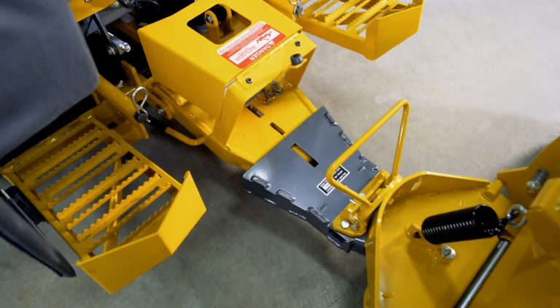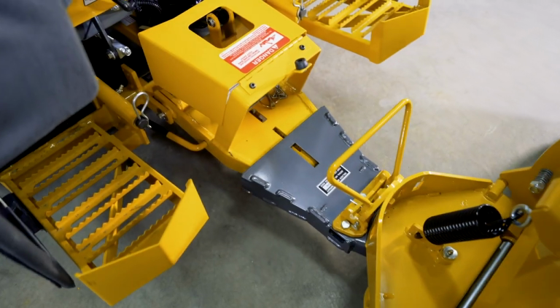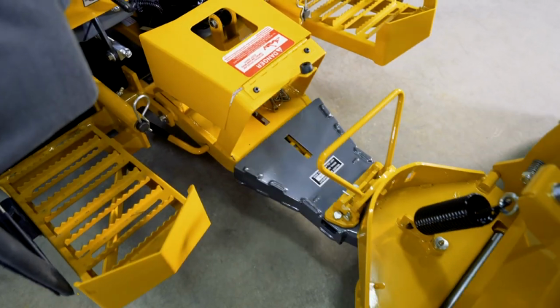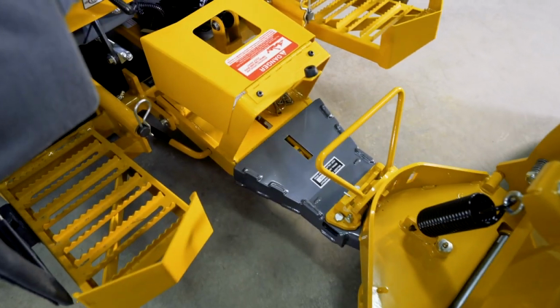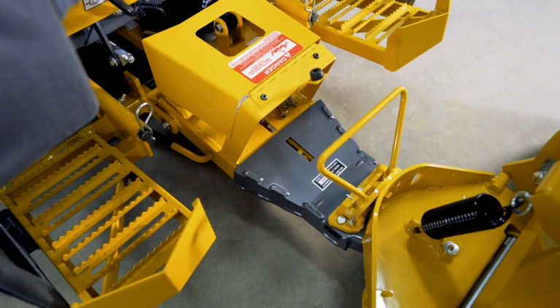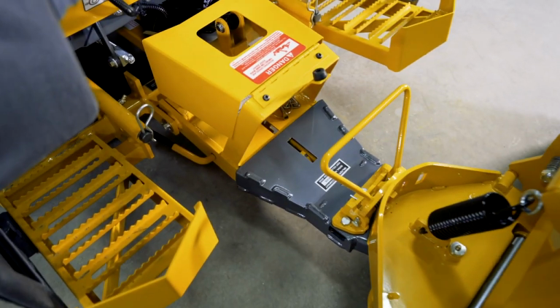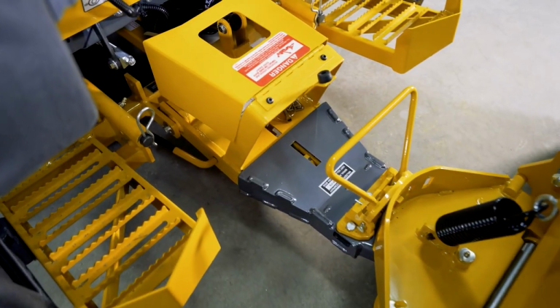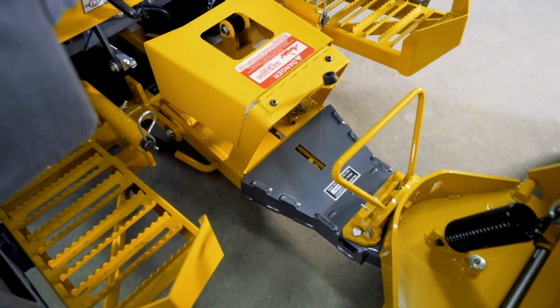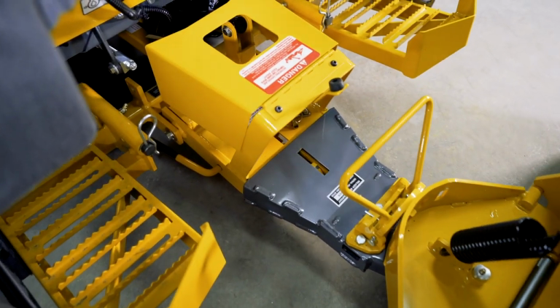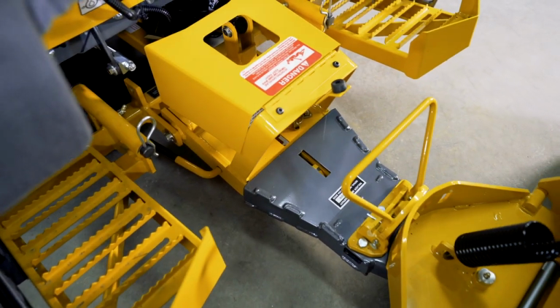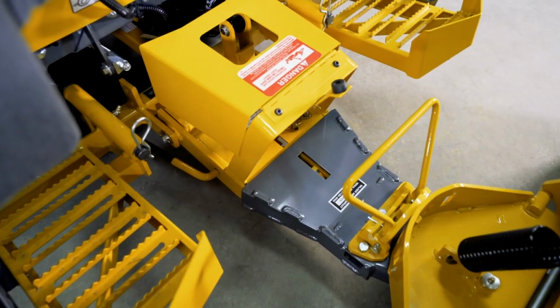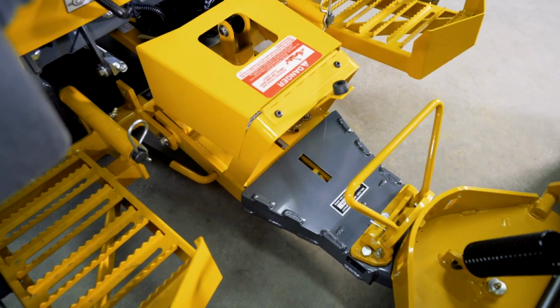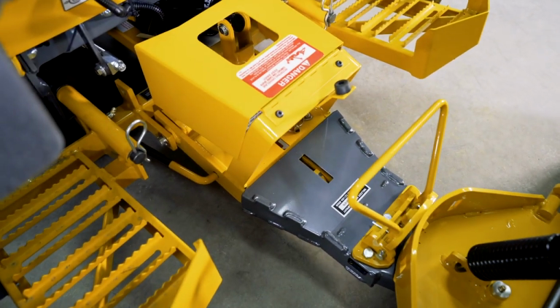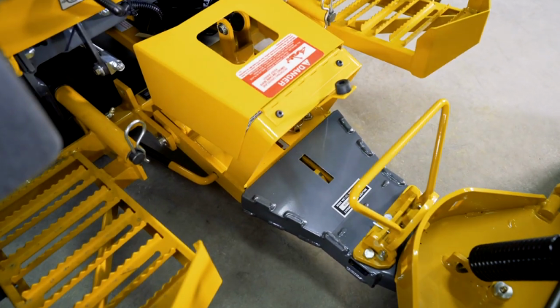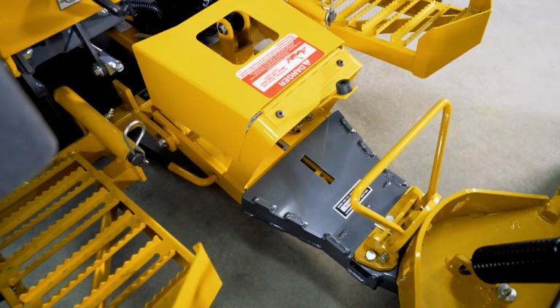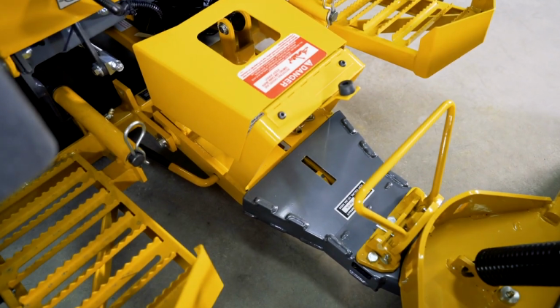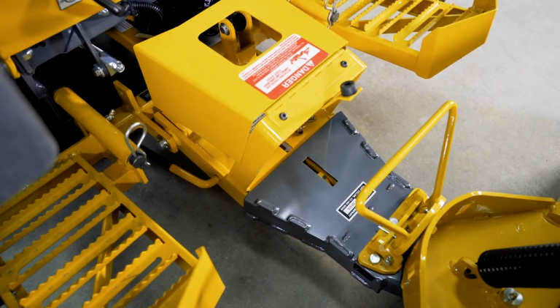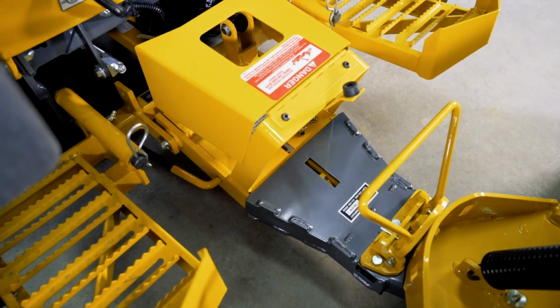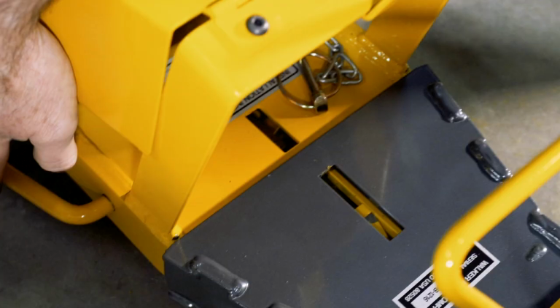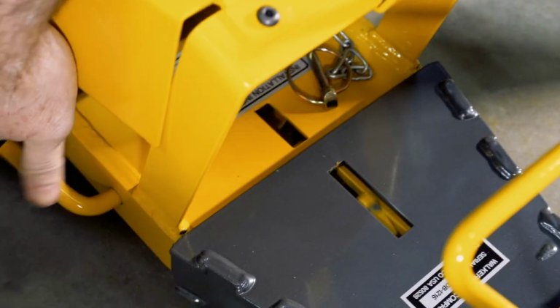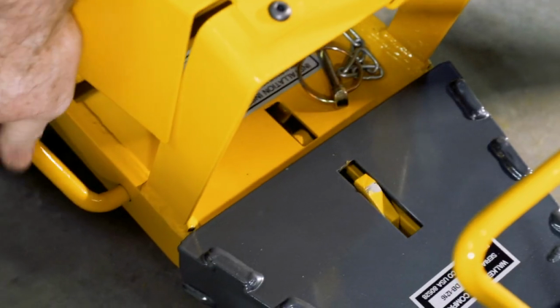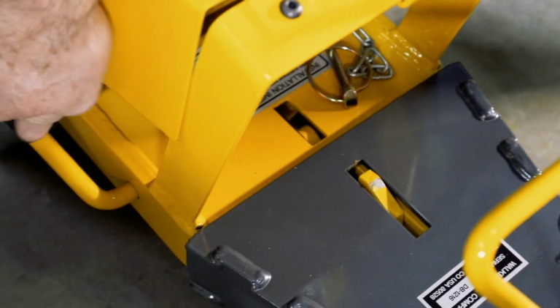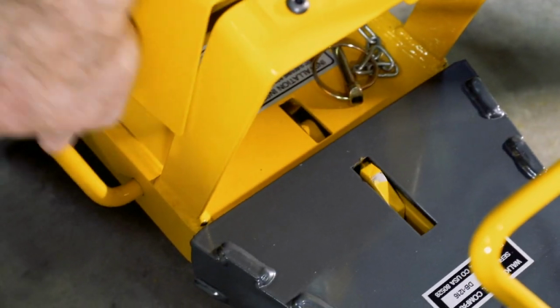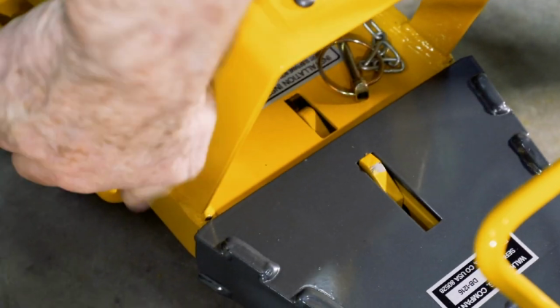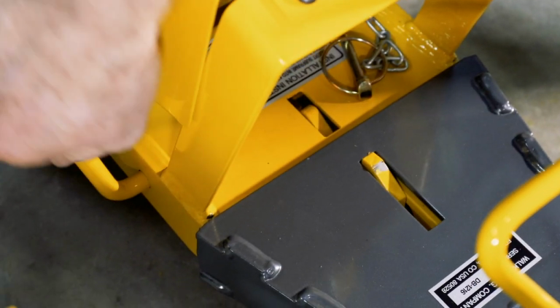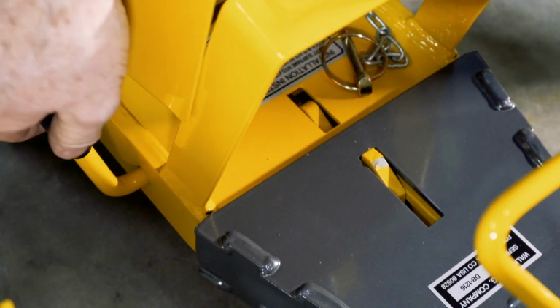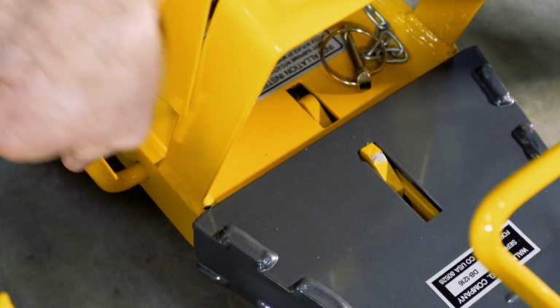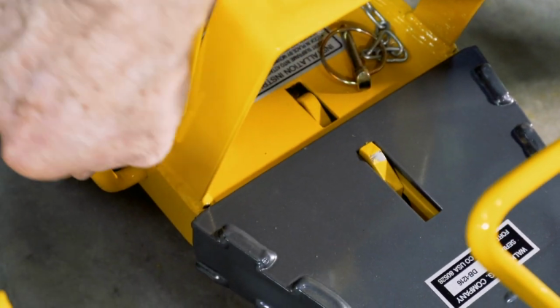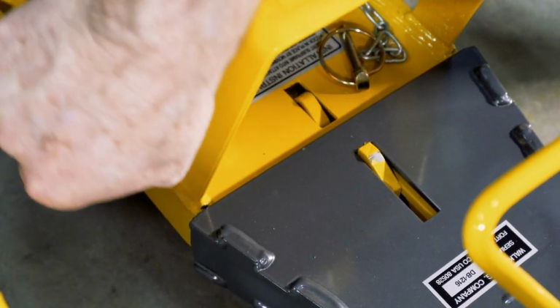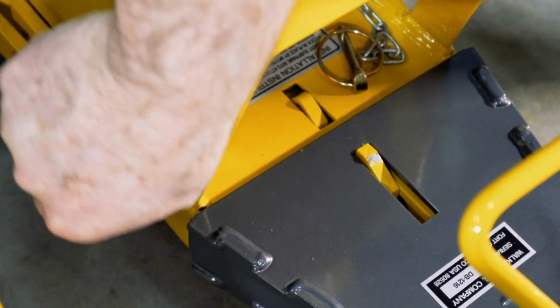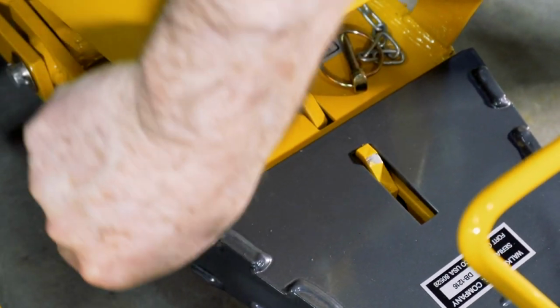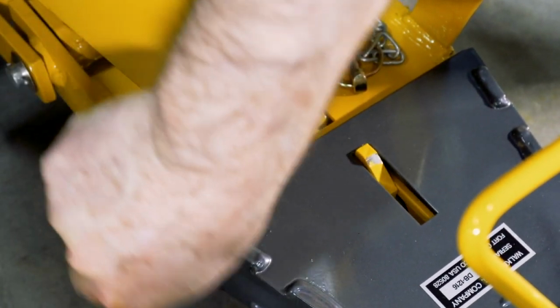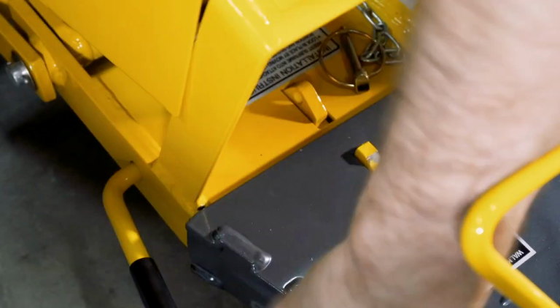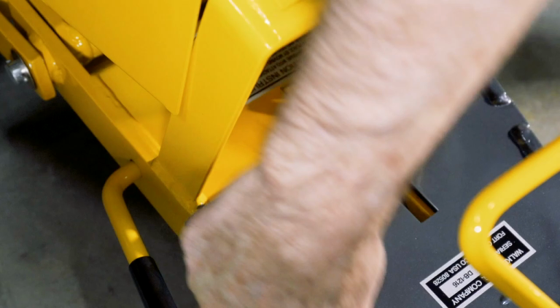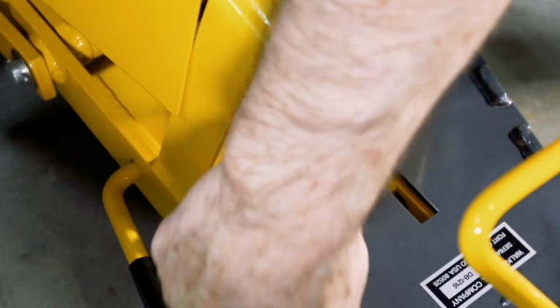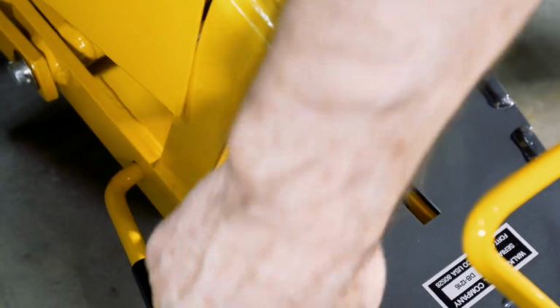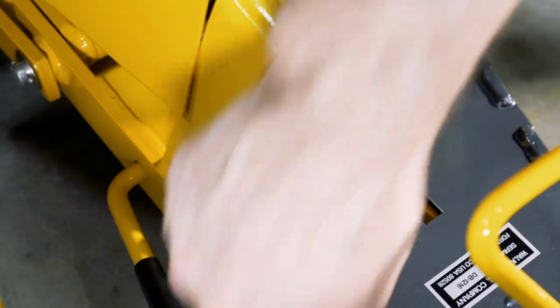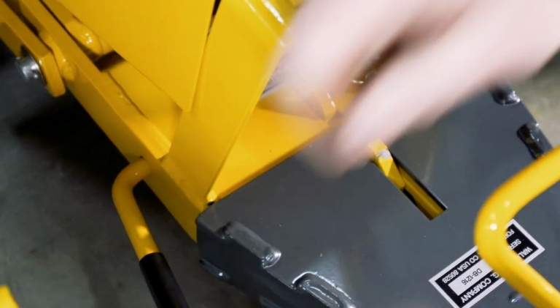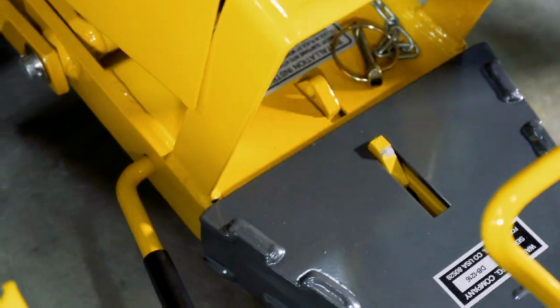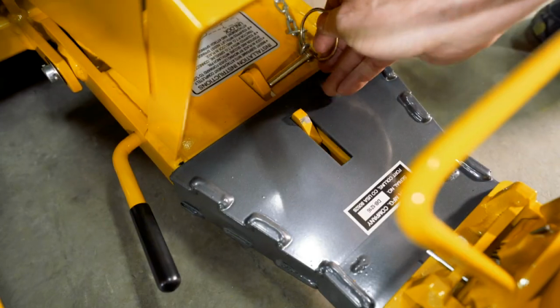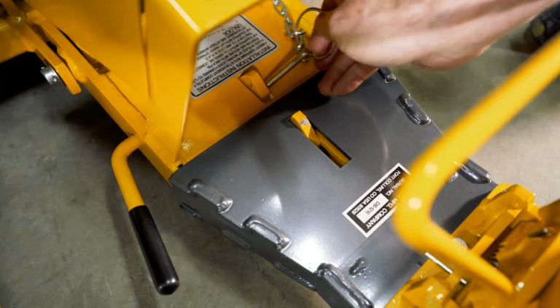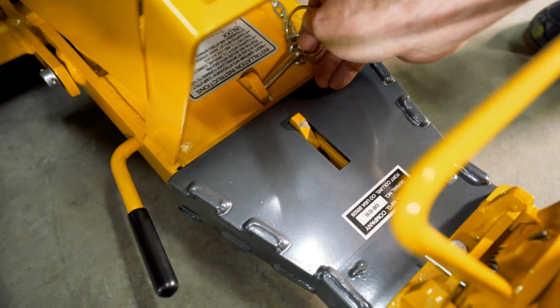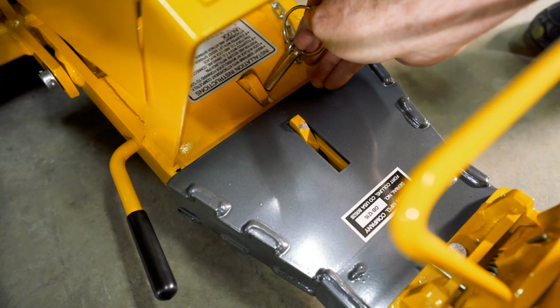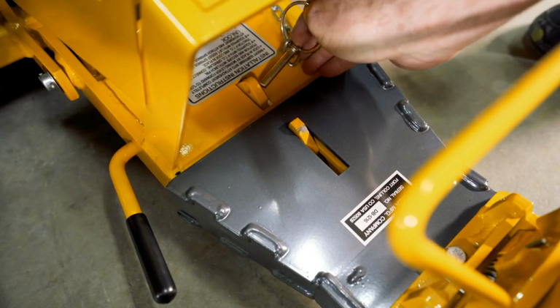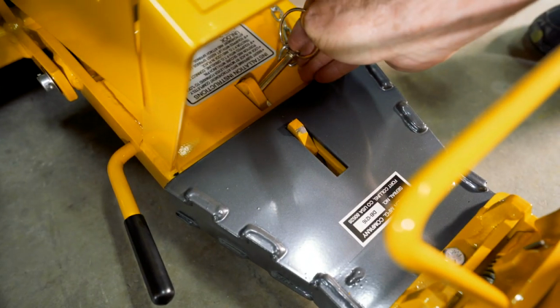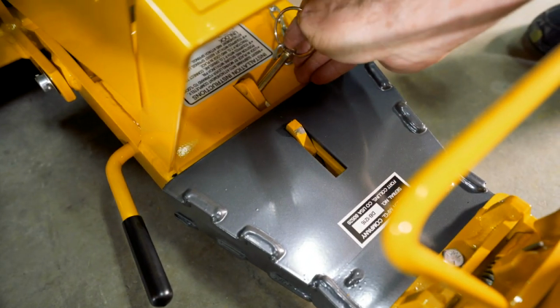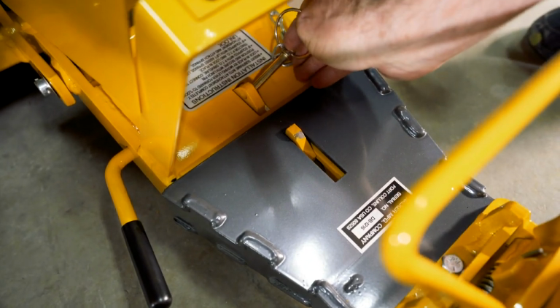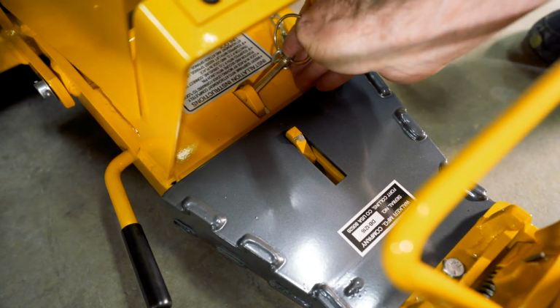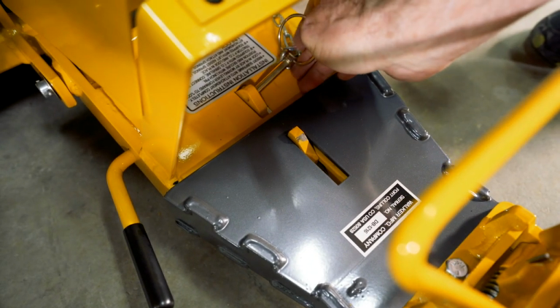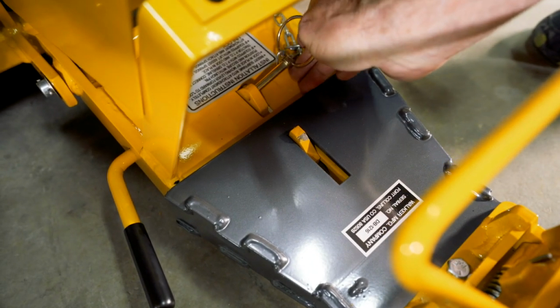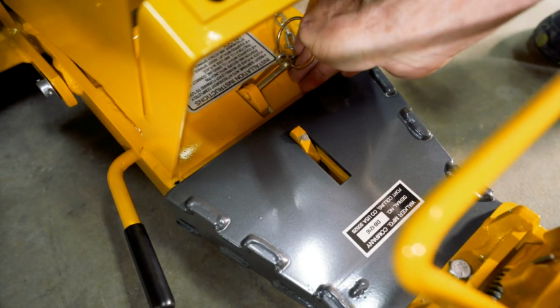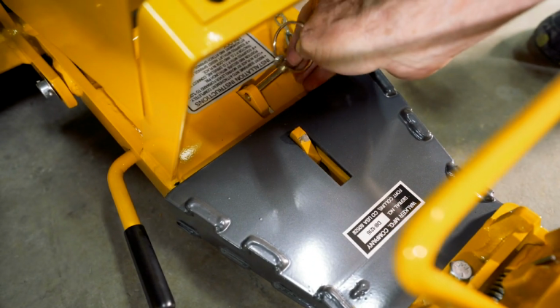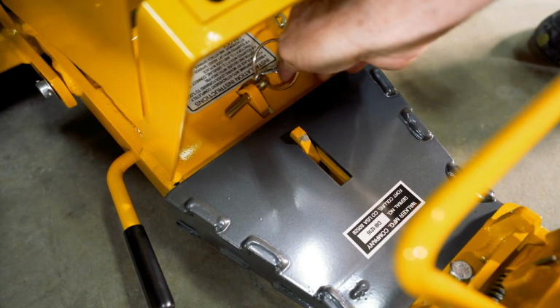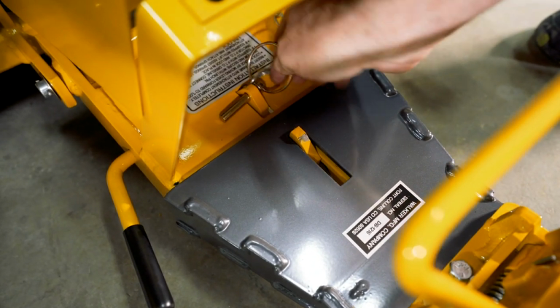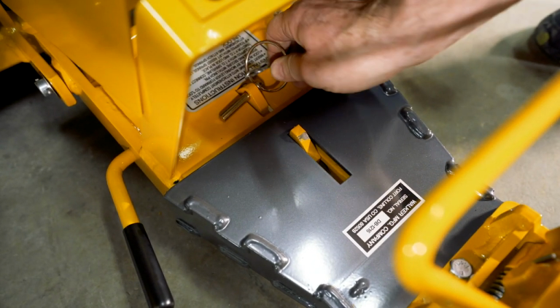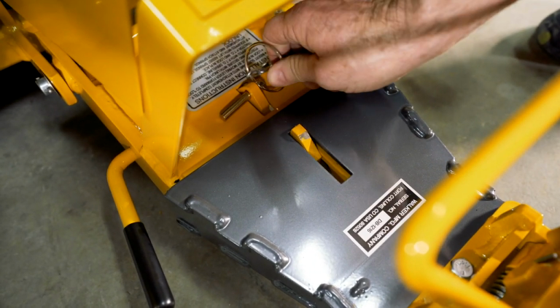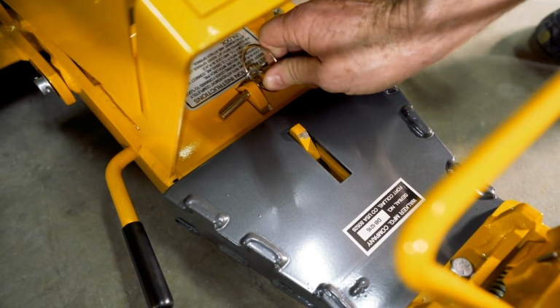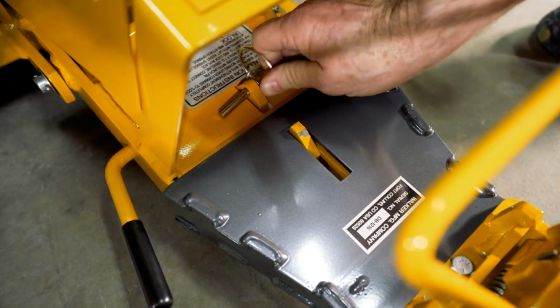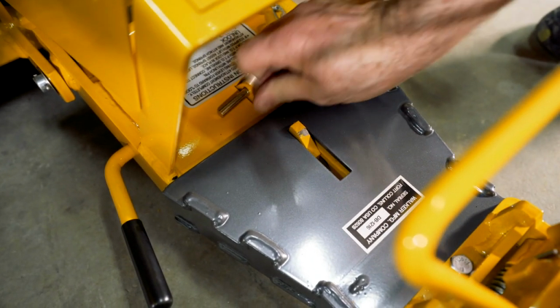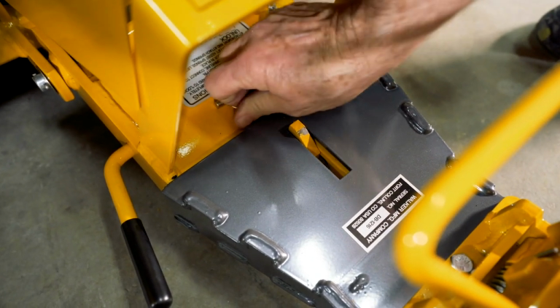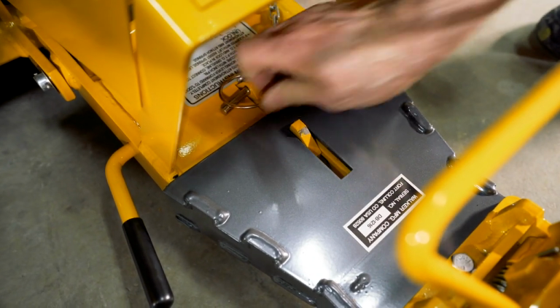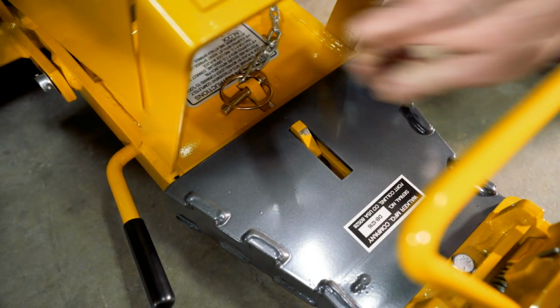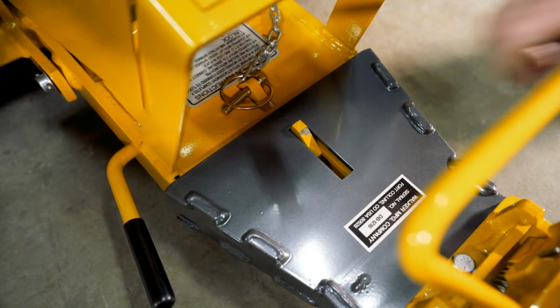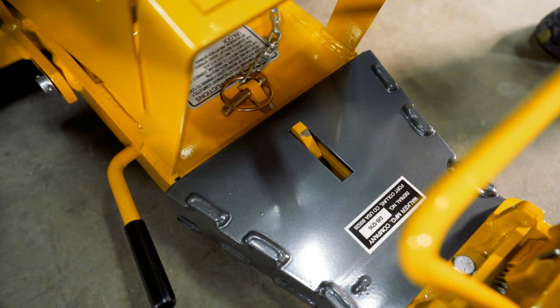Simply maneuver the implement hitch tongue into the Dozer Blade's receiving sleeve, lock it in place, and insert the locking safety pin.